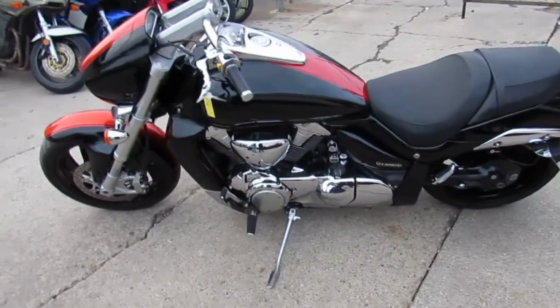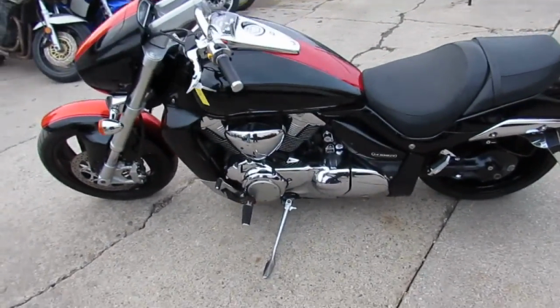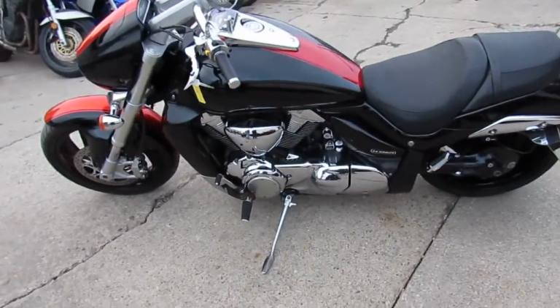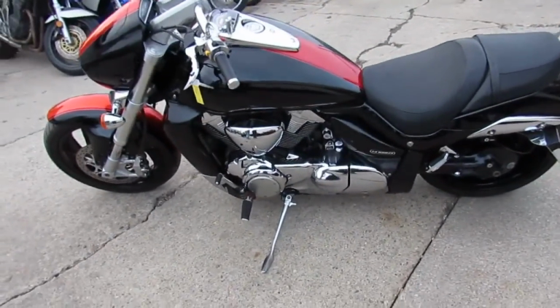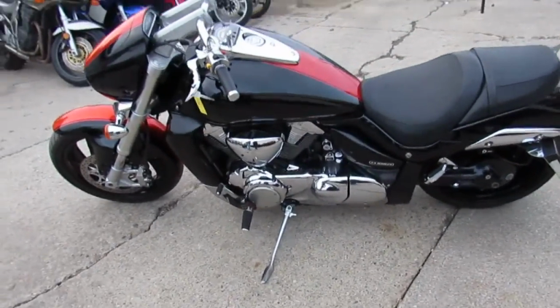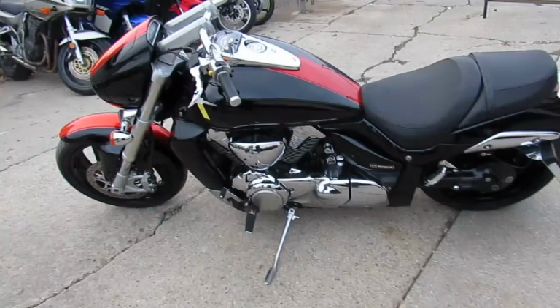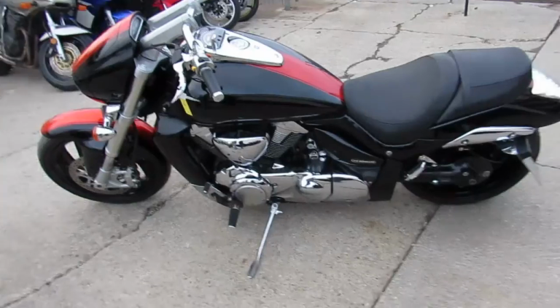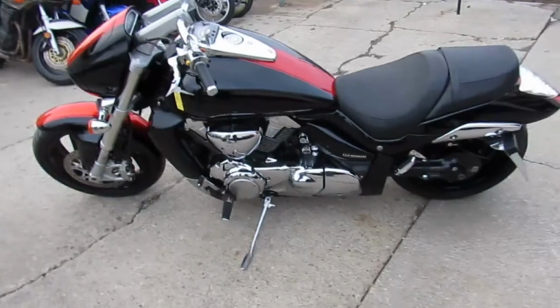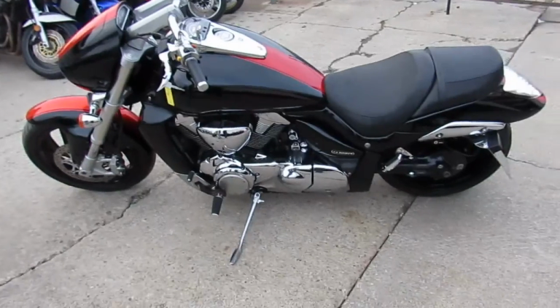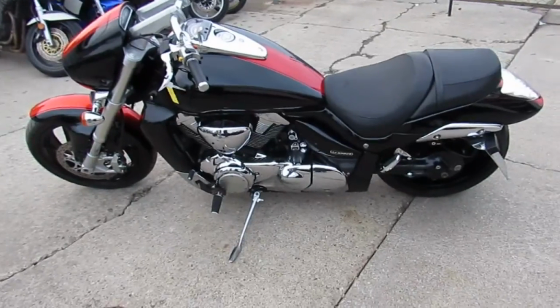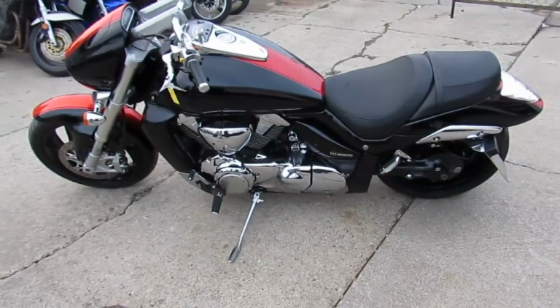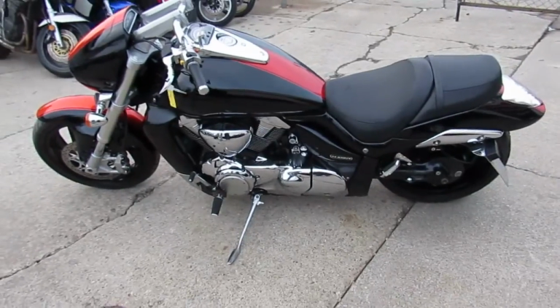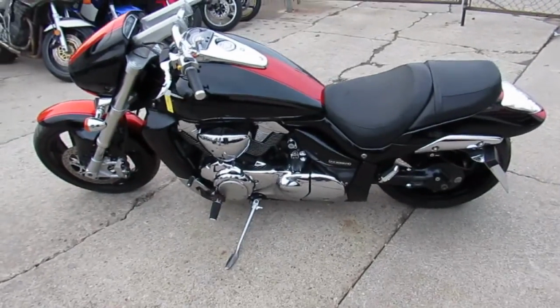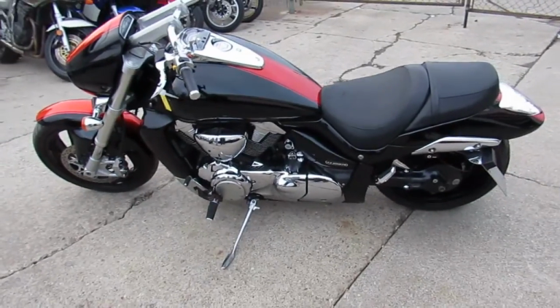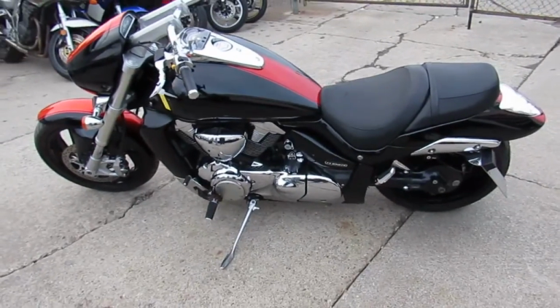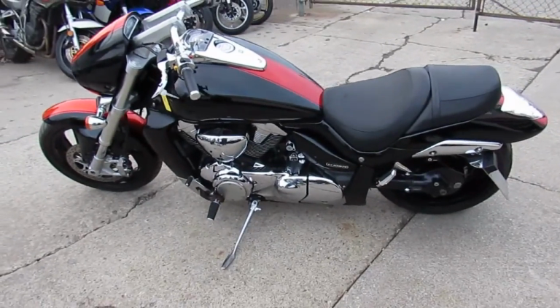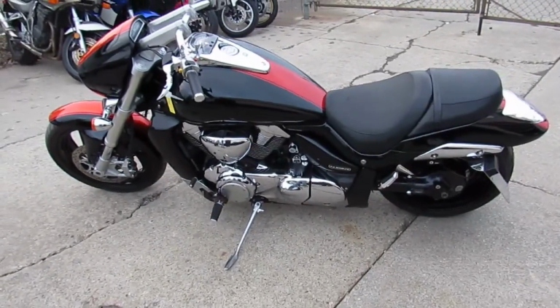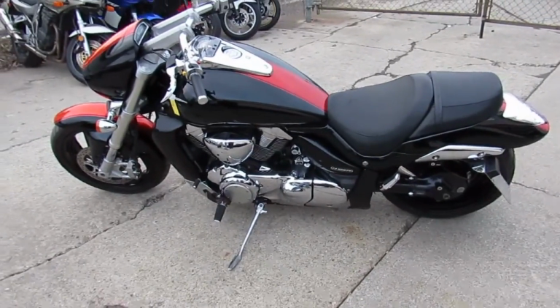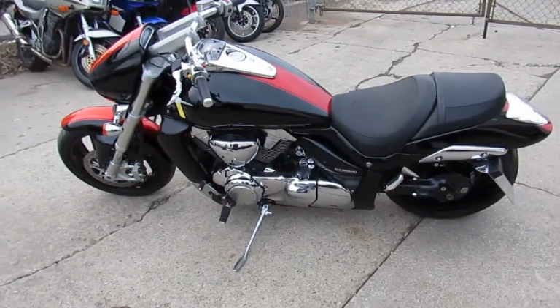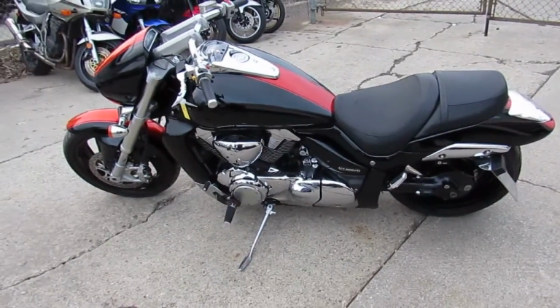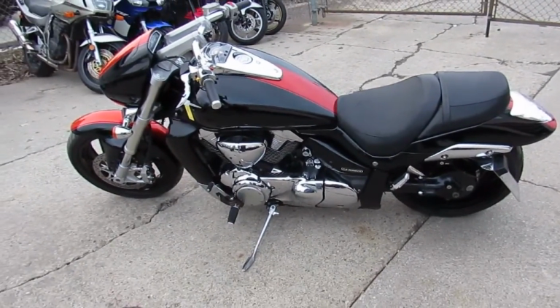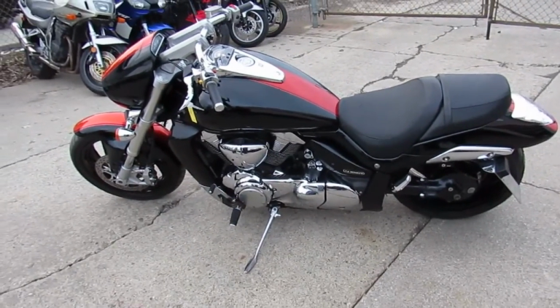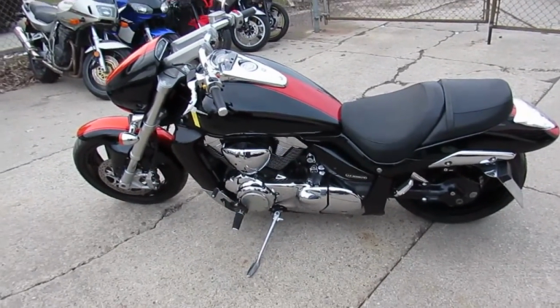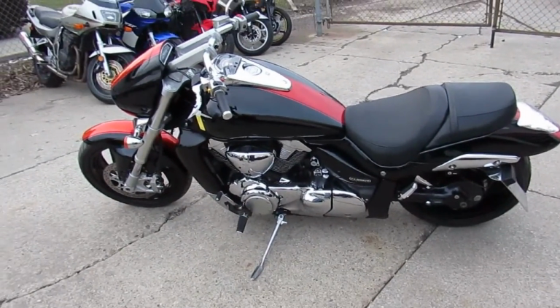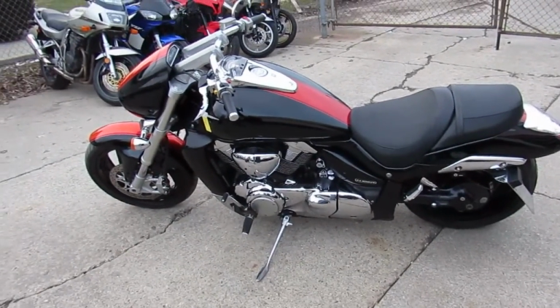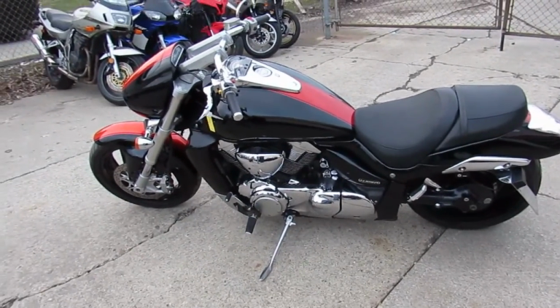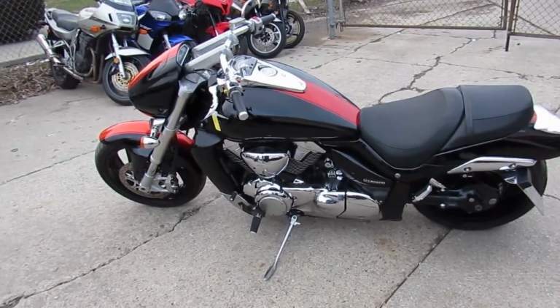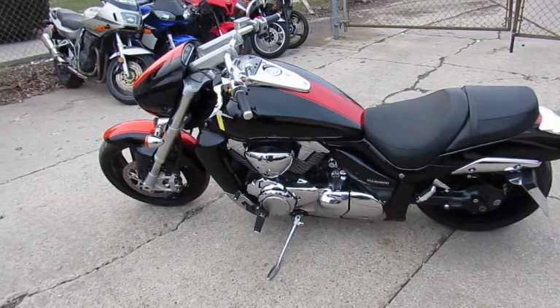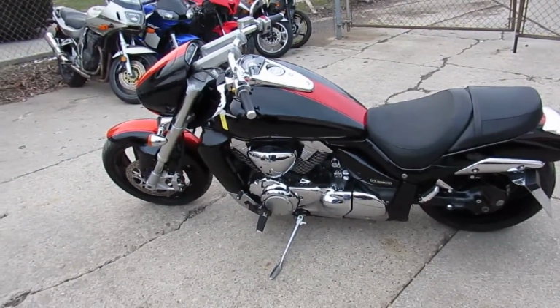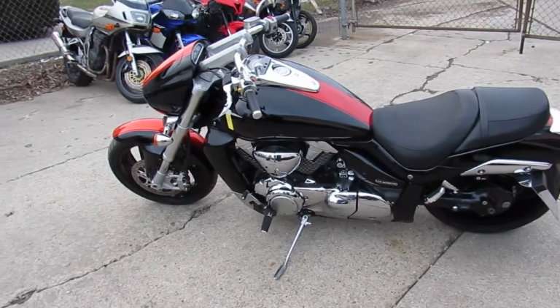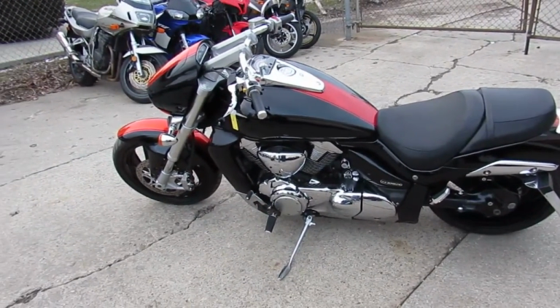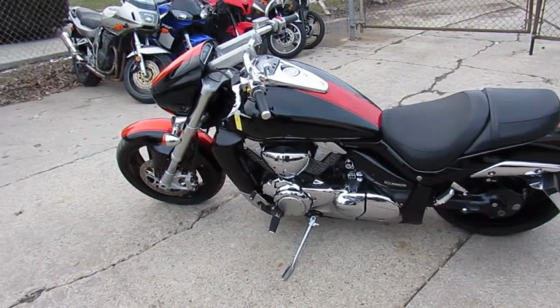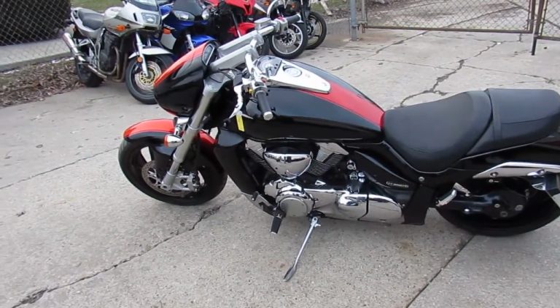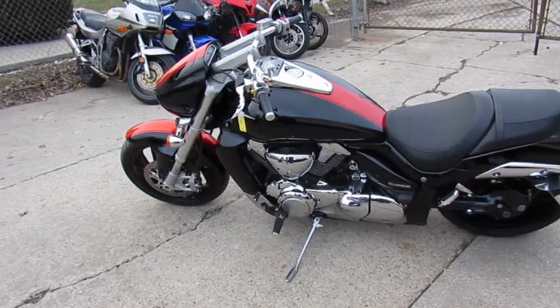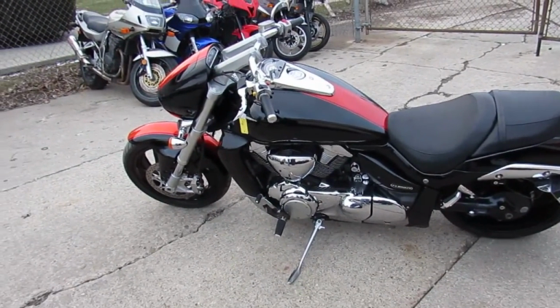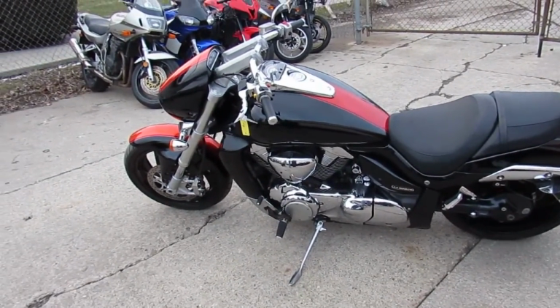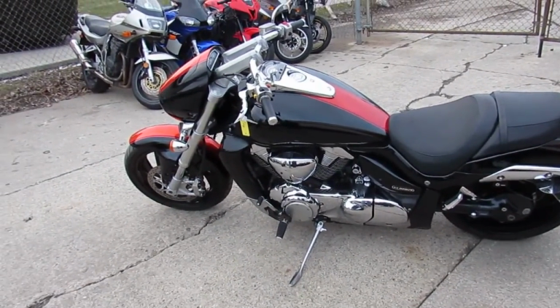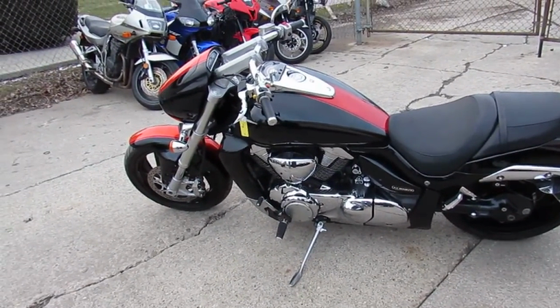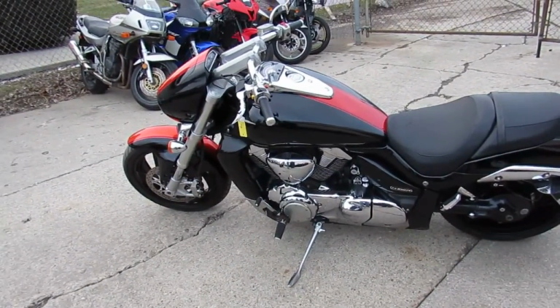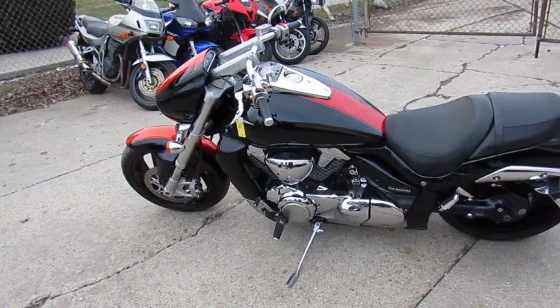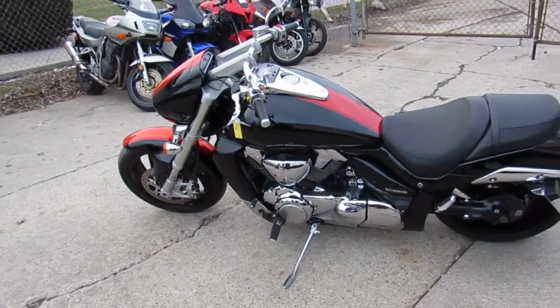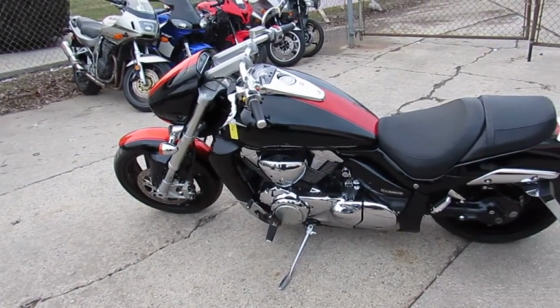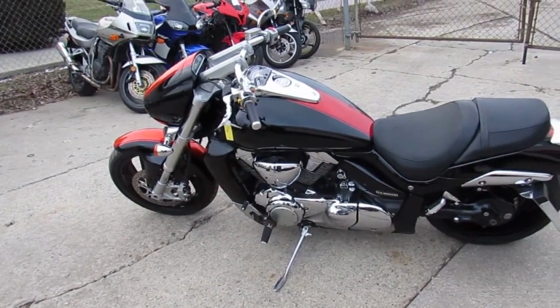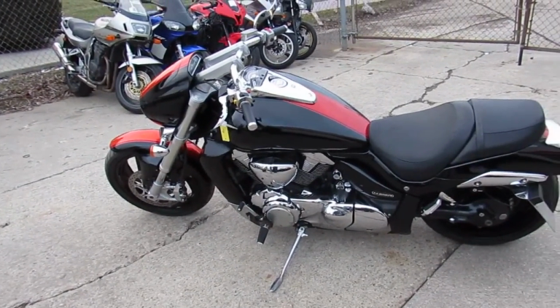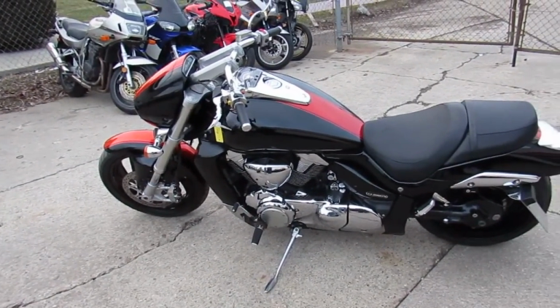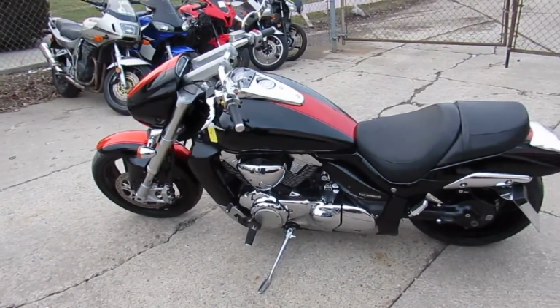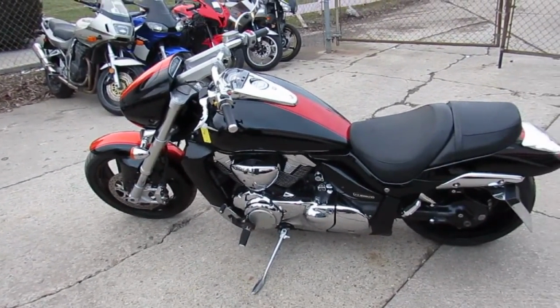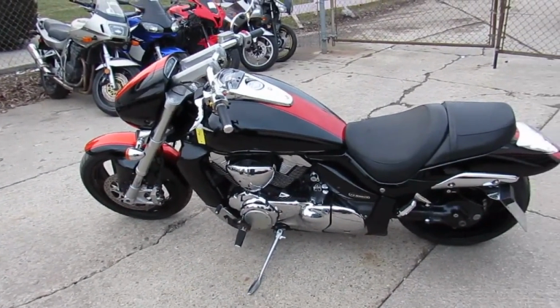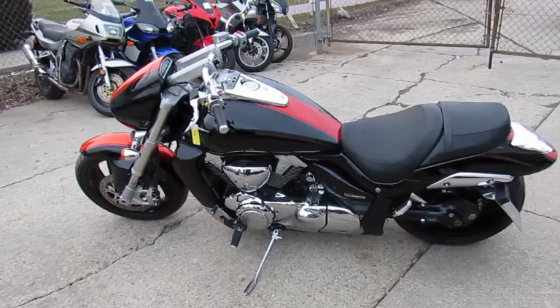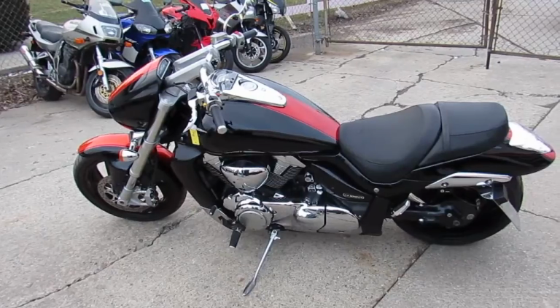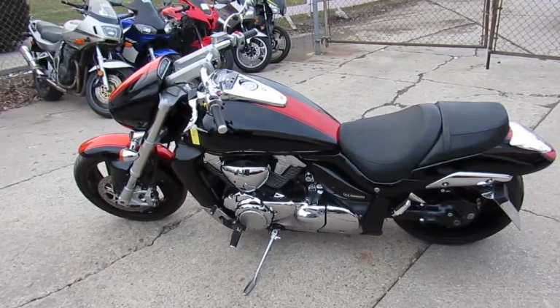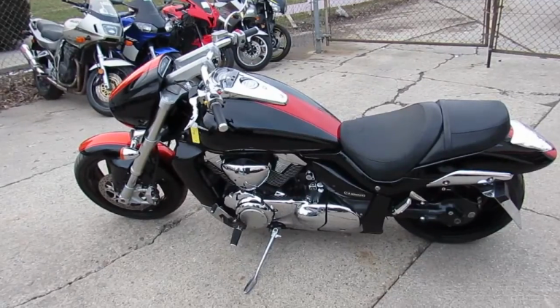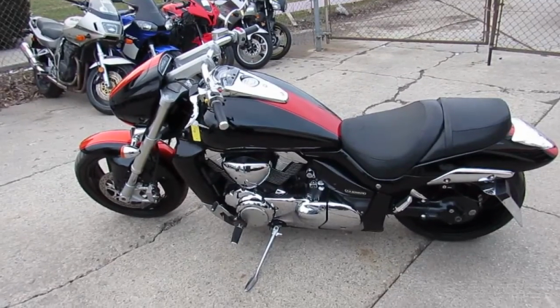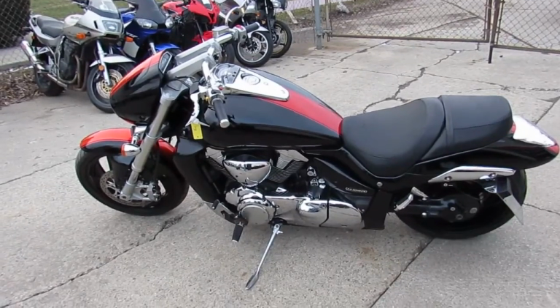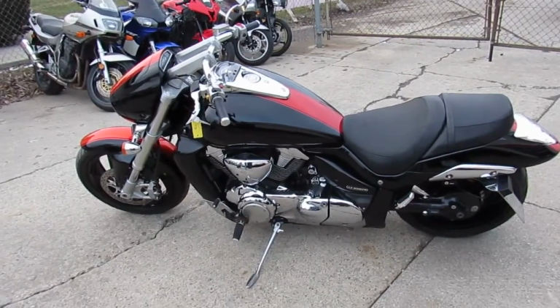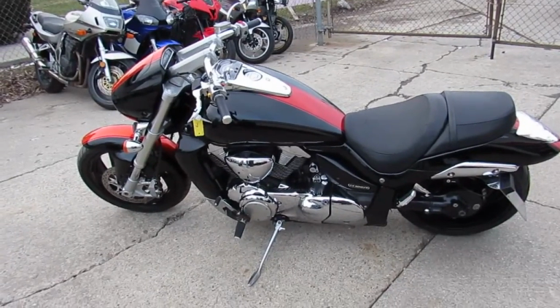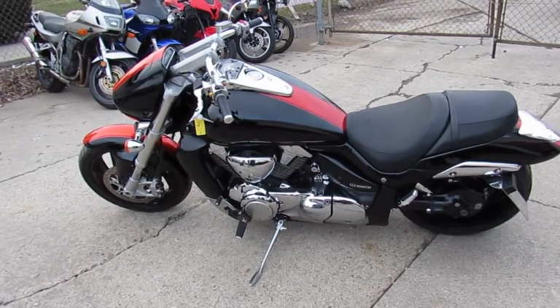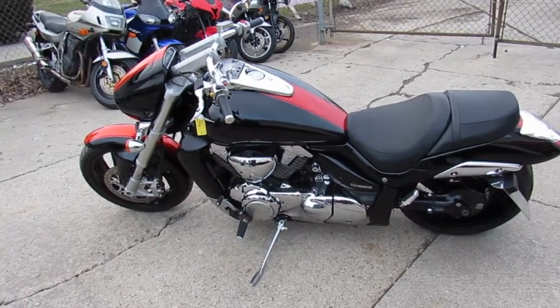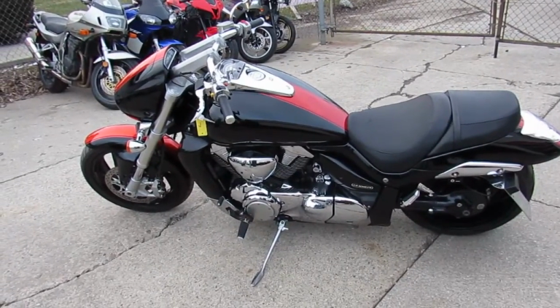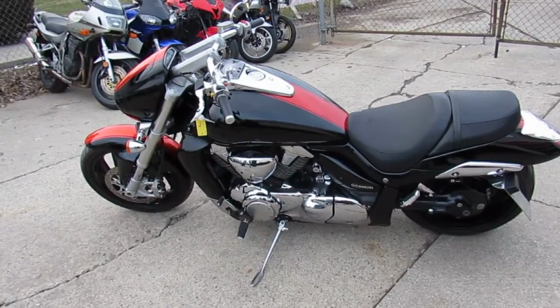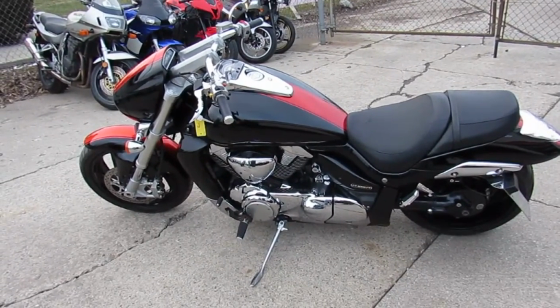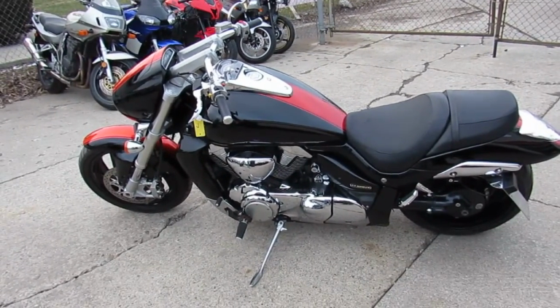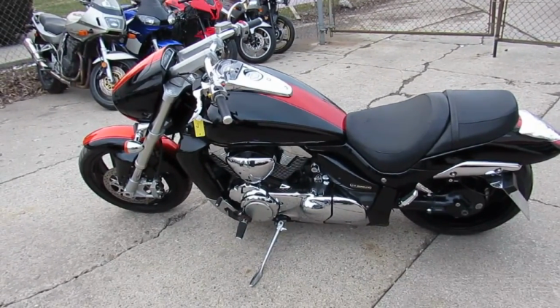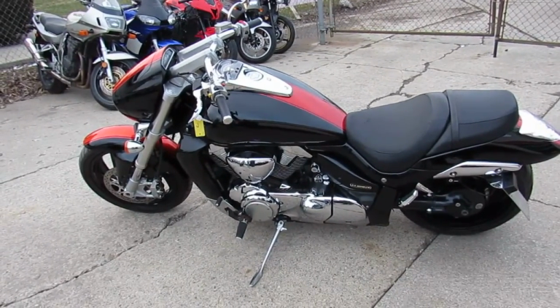It's got a warranty on it. You guys can buy with confidence, you can't go wrong. 2011 Suzuki M109R, $84.99.